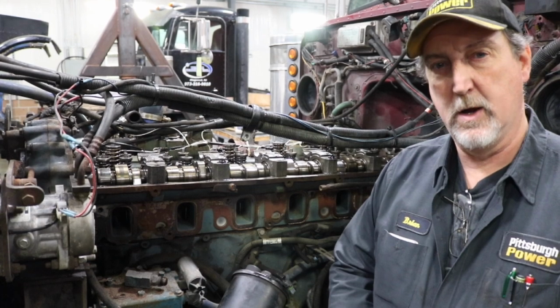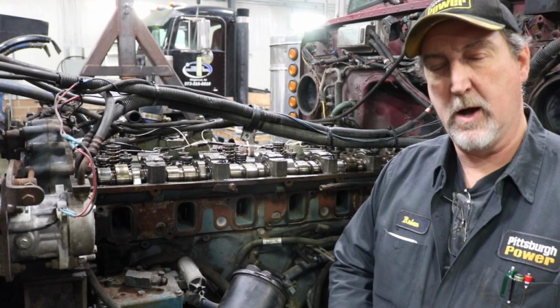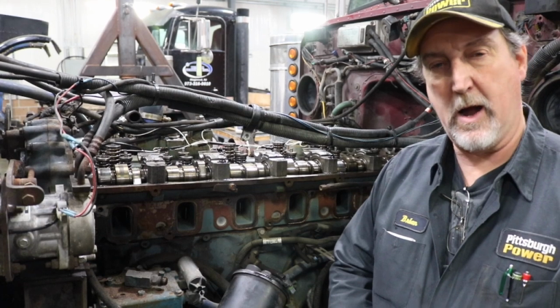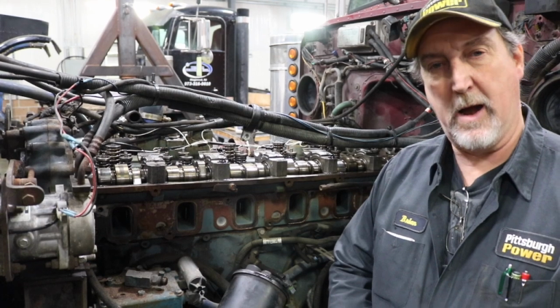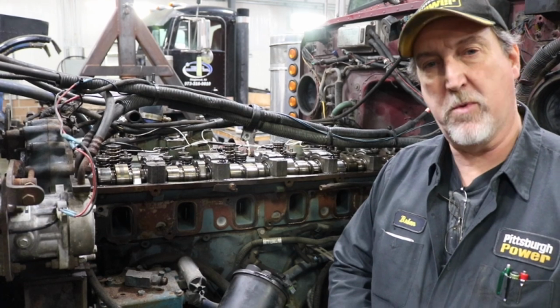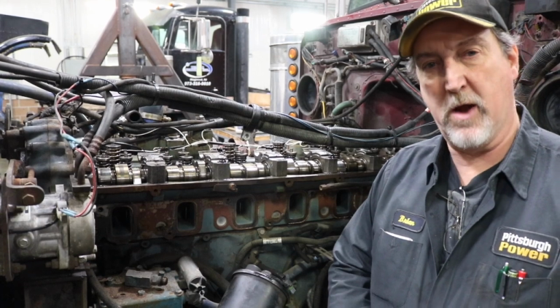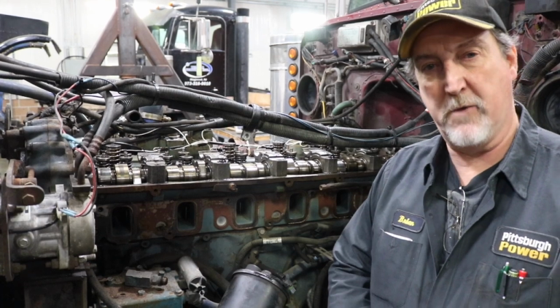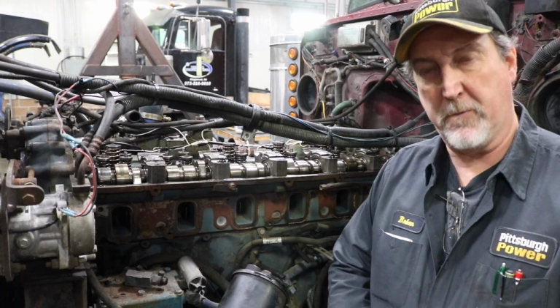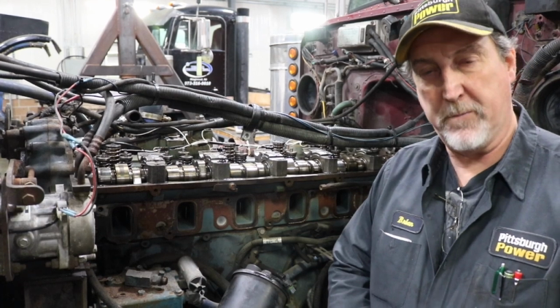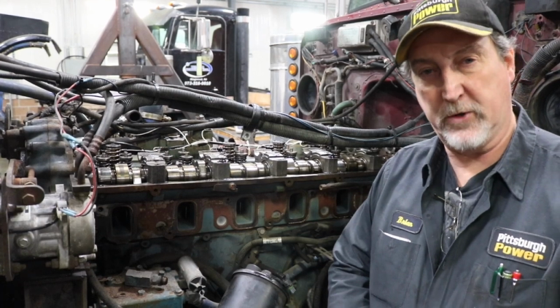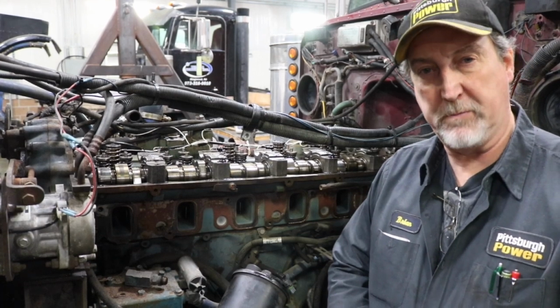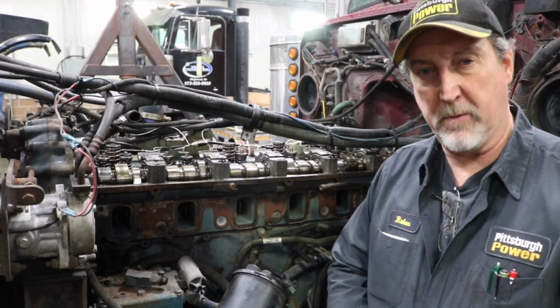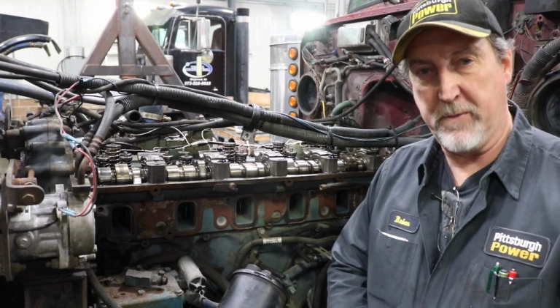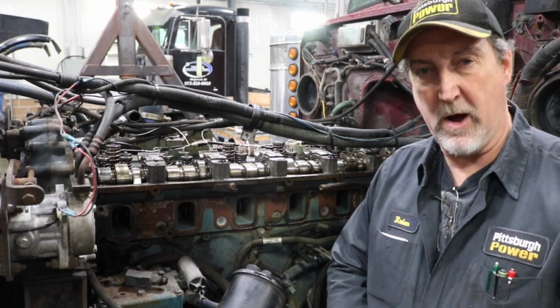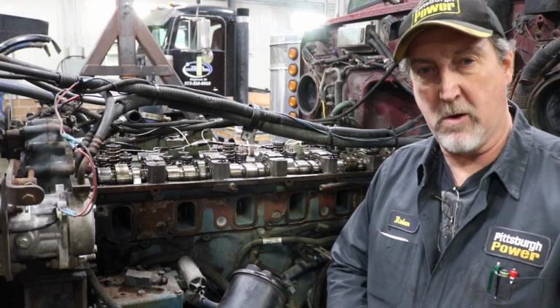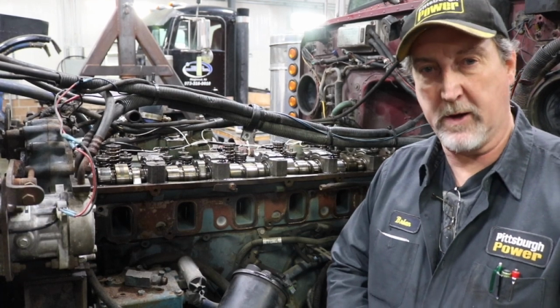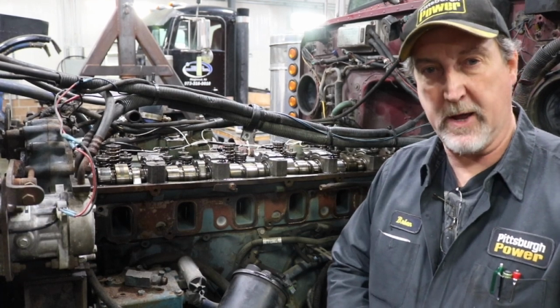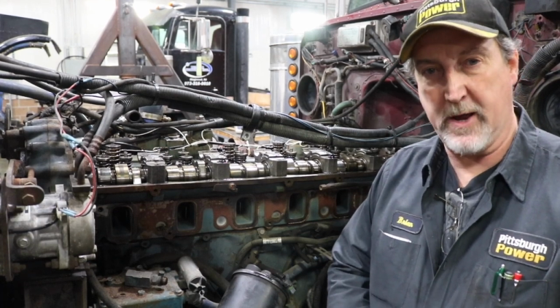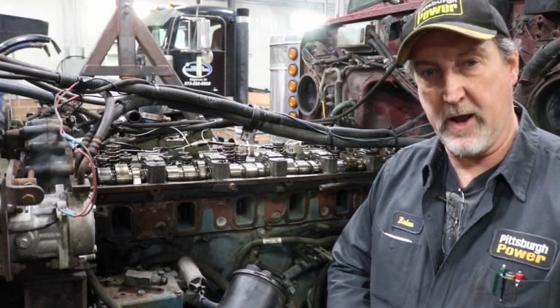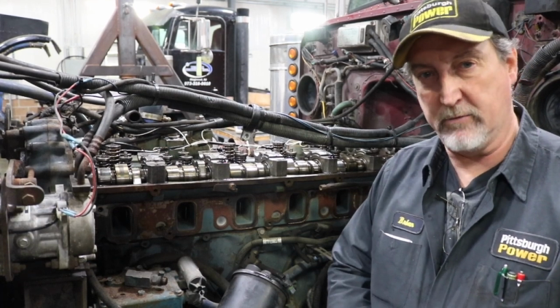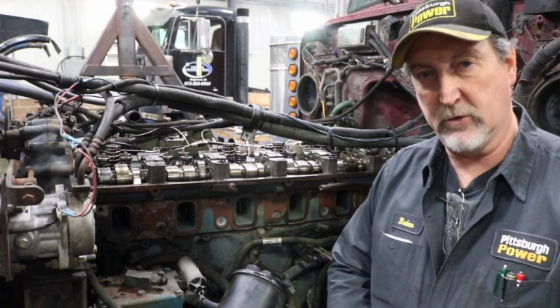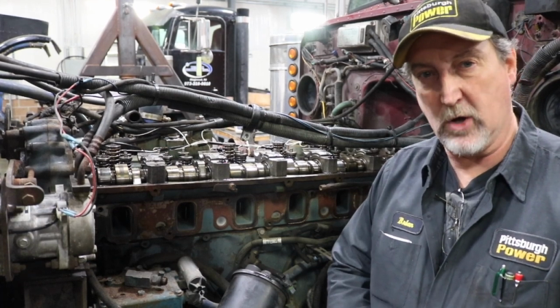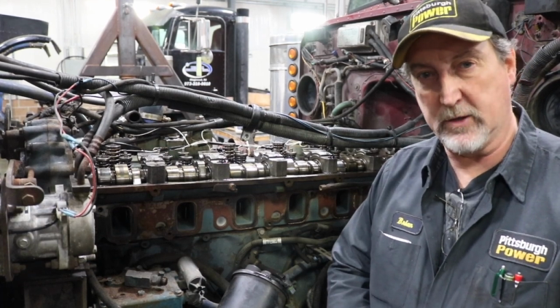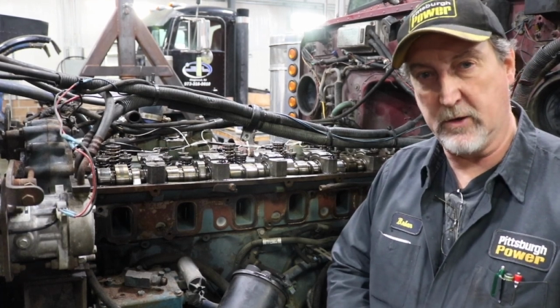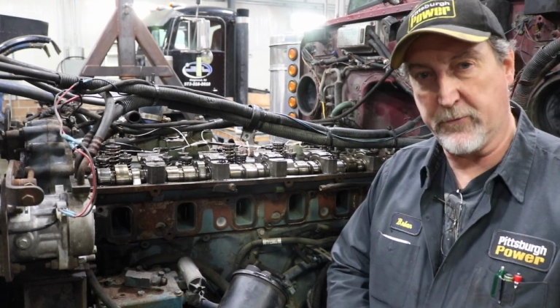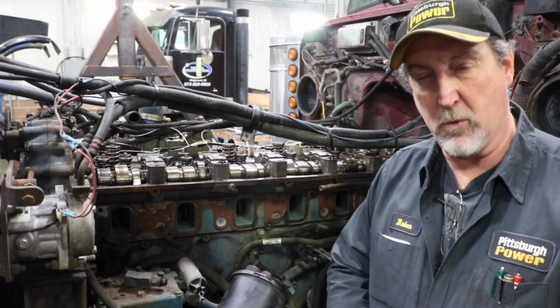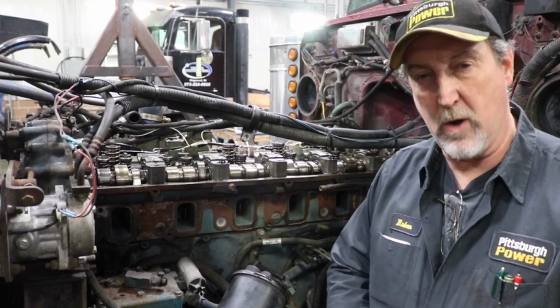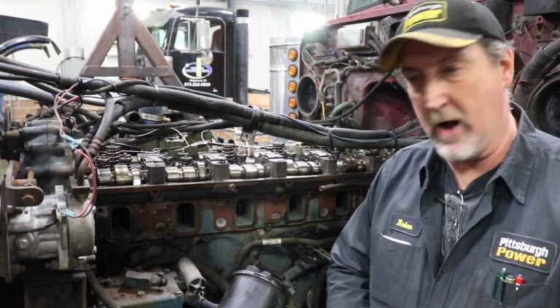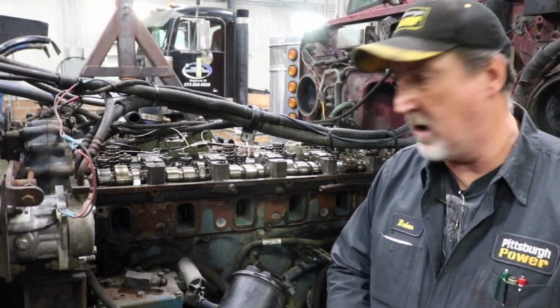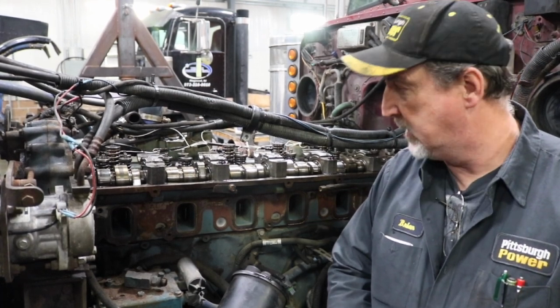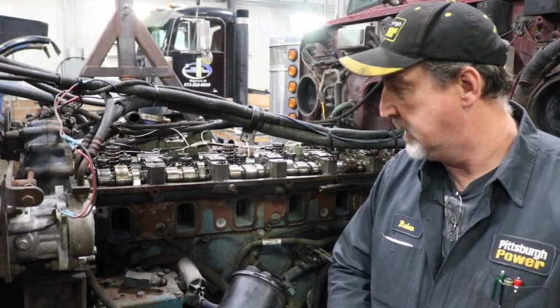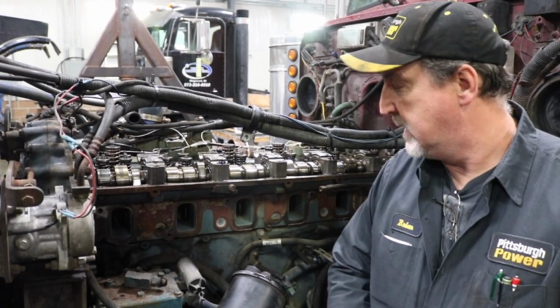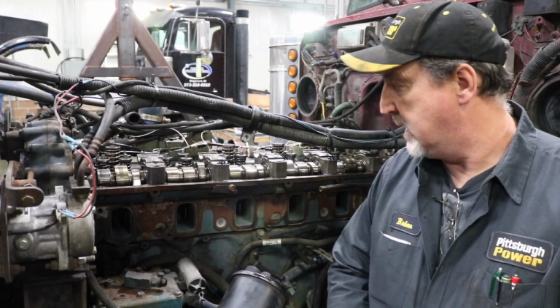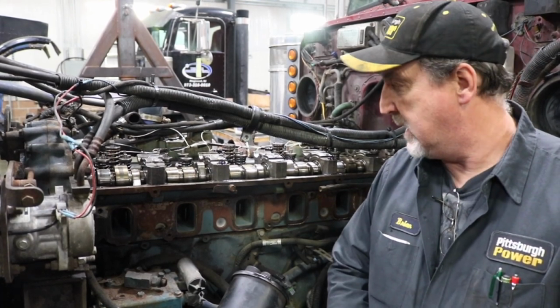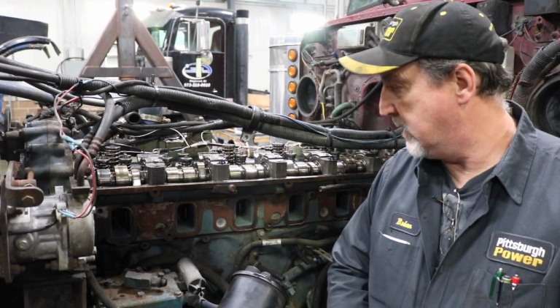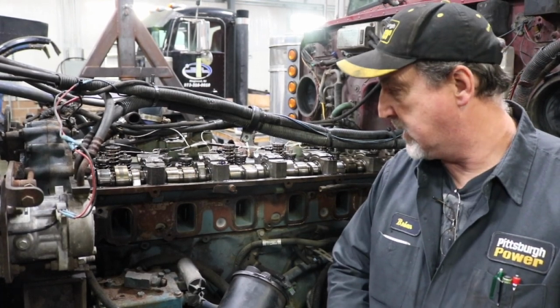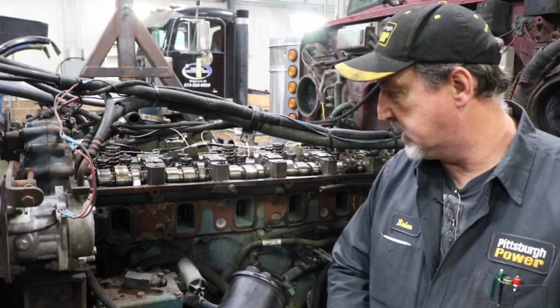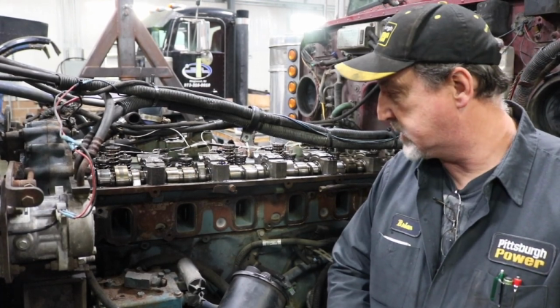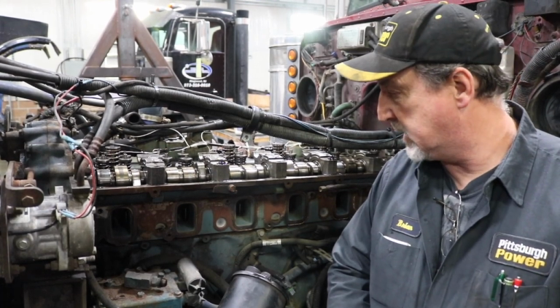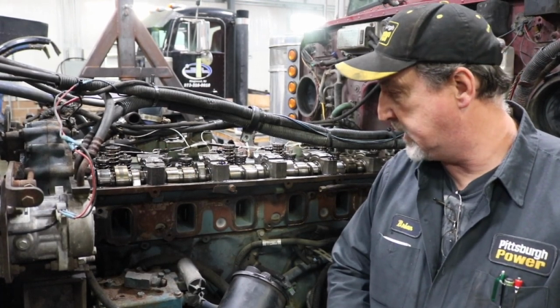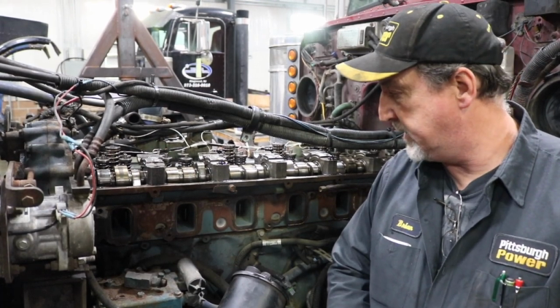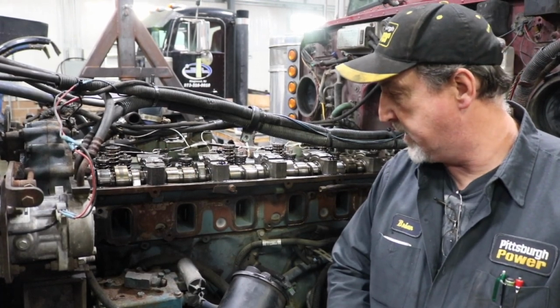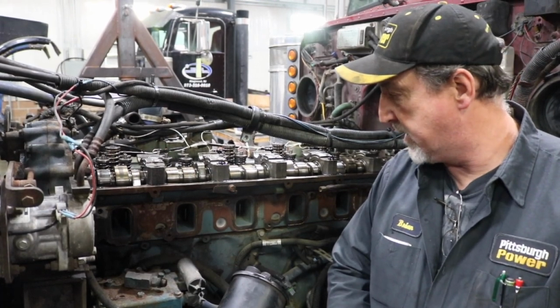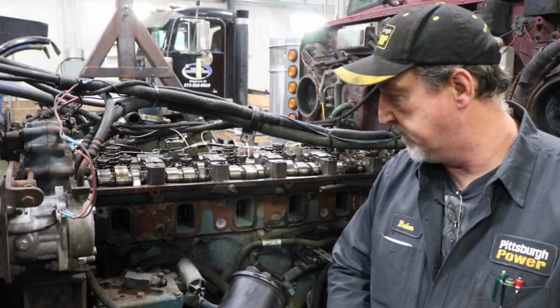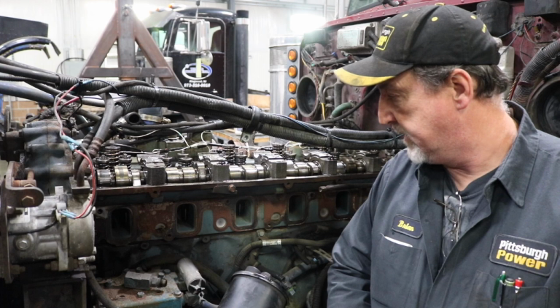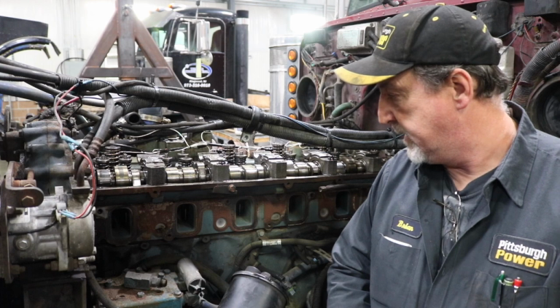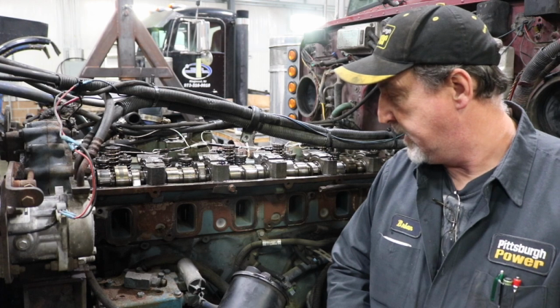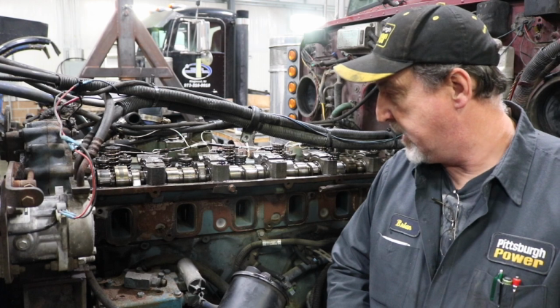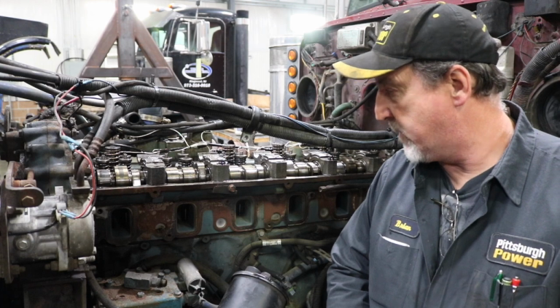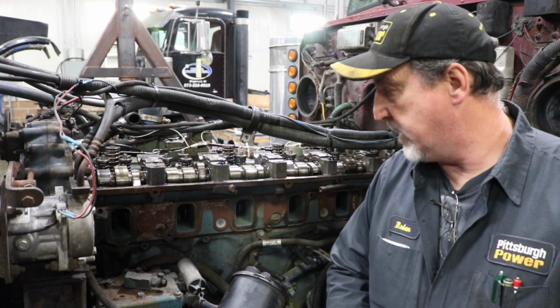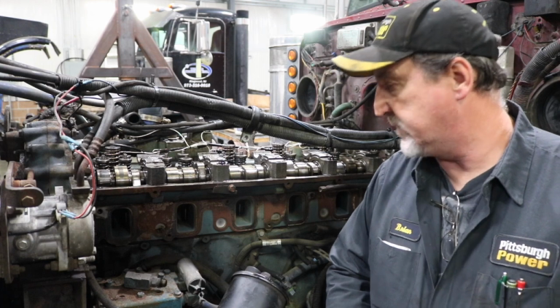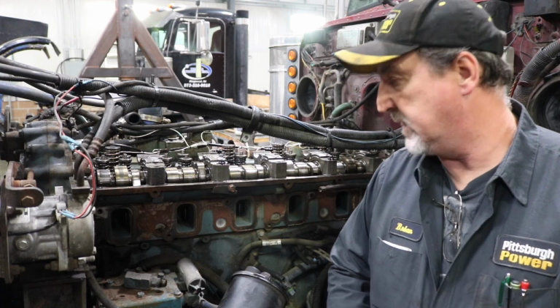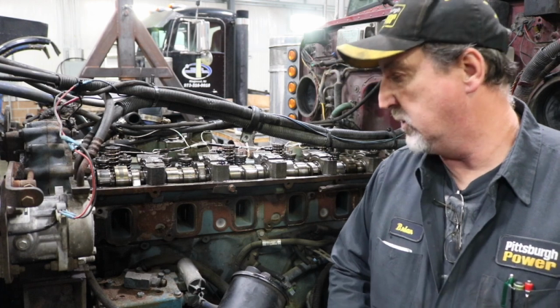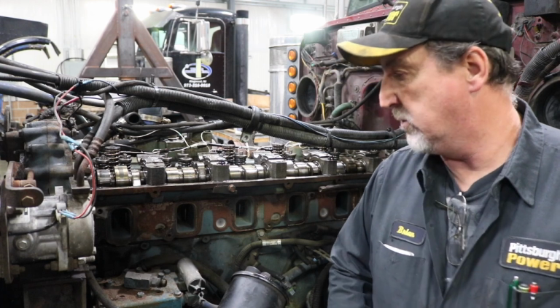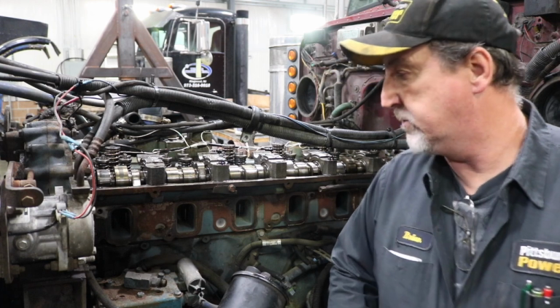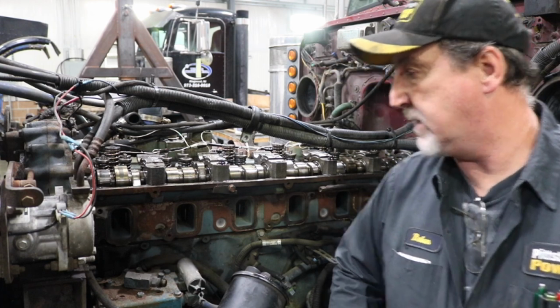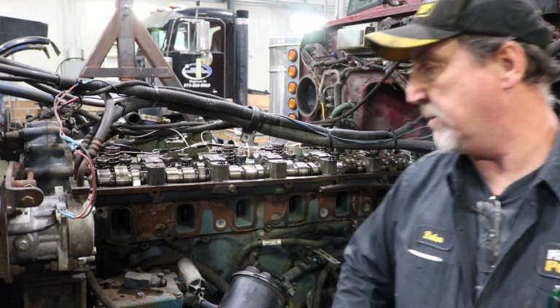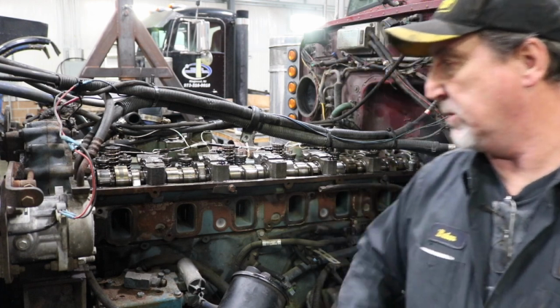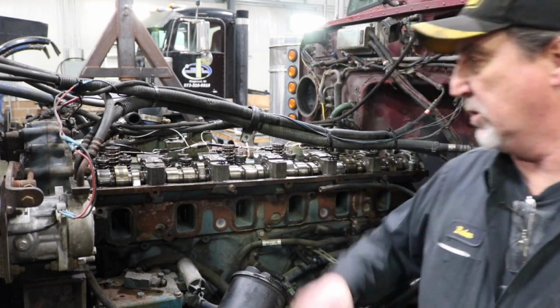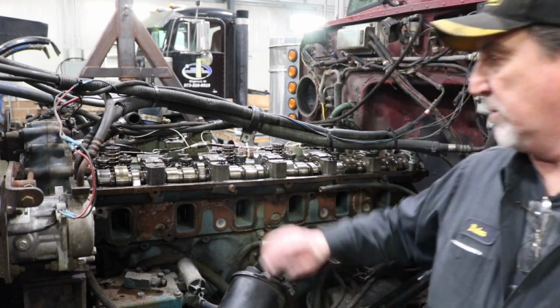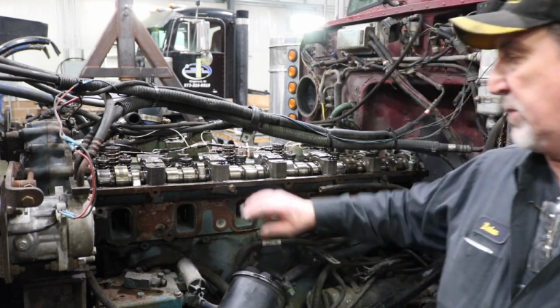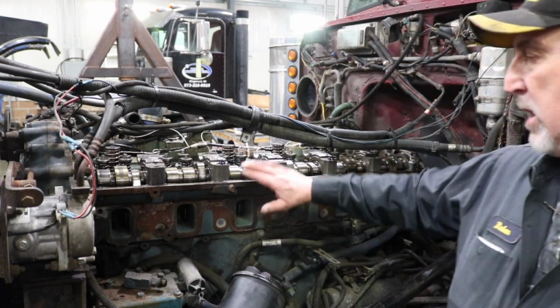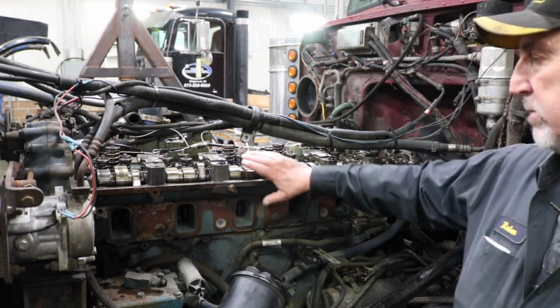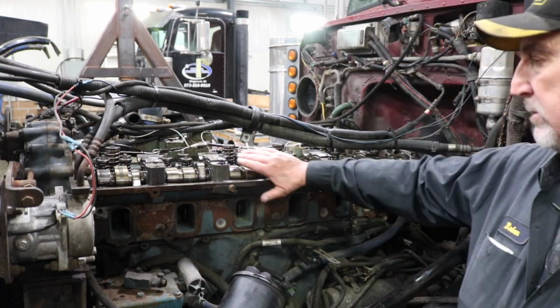Hi, Brian from Pittsburgh Power again. I haven't talked to you for a while. I've got a truck in here with a couple of interesting little problems.